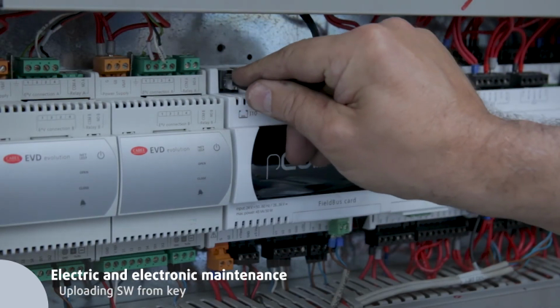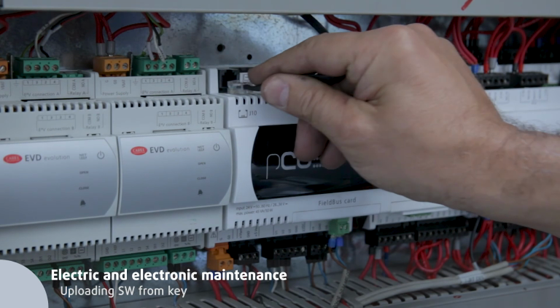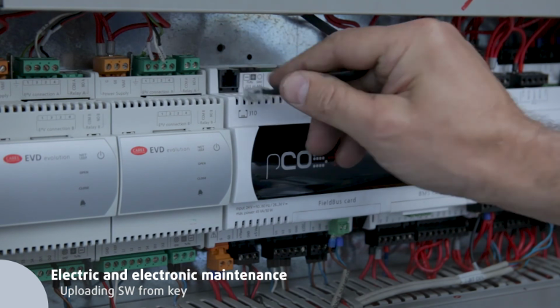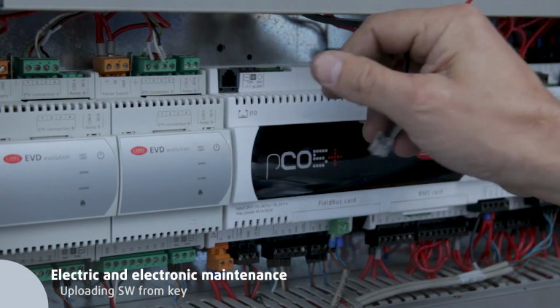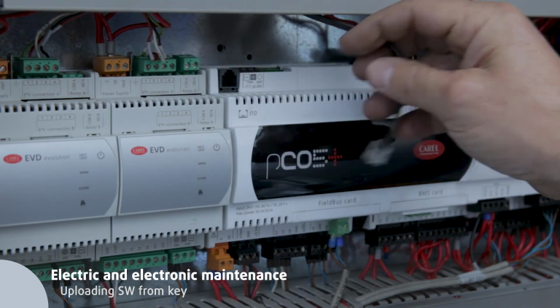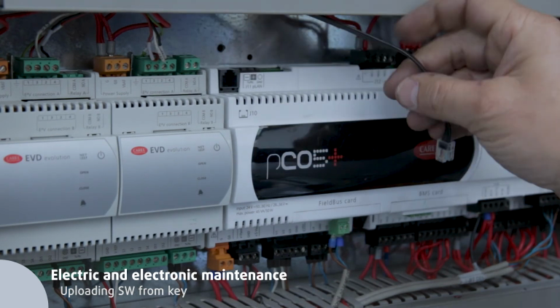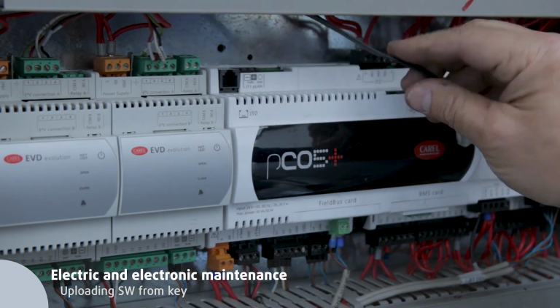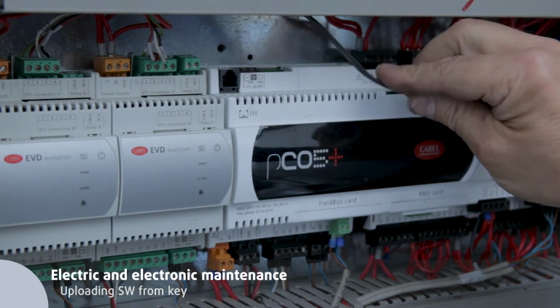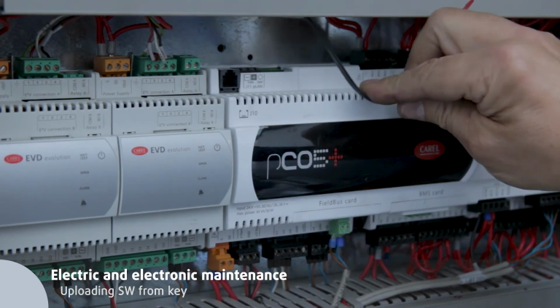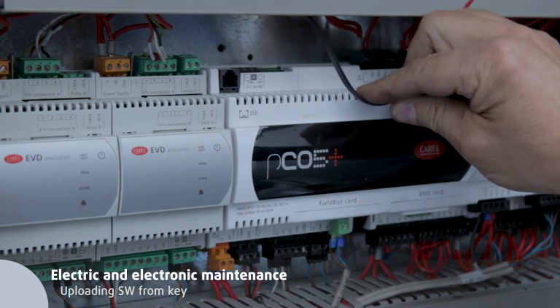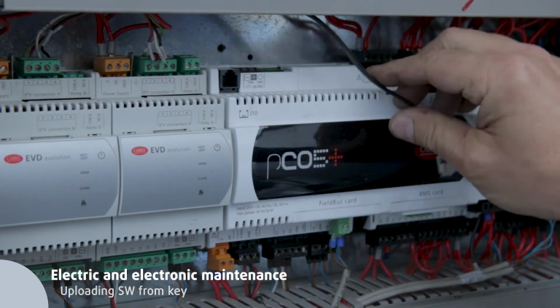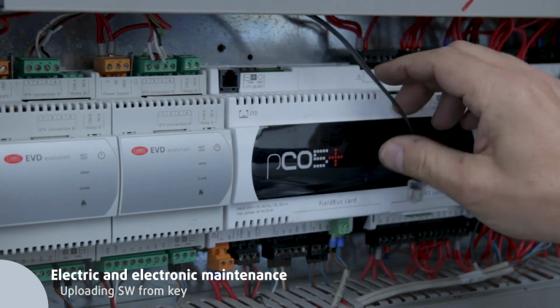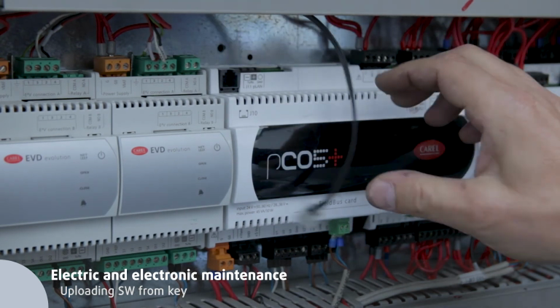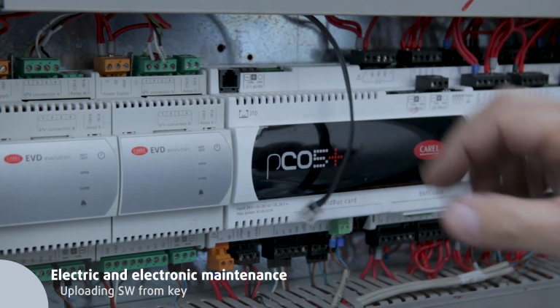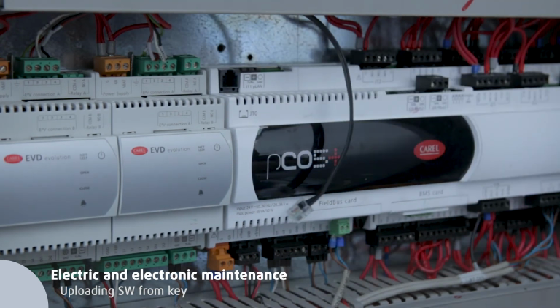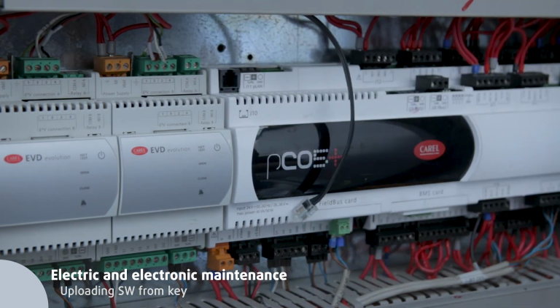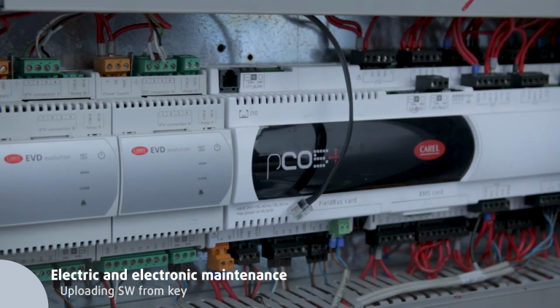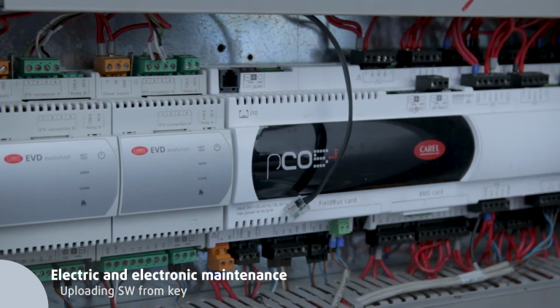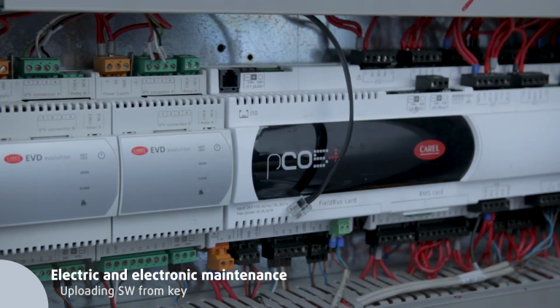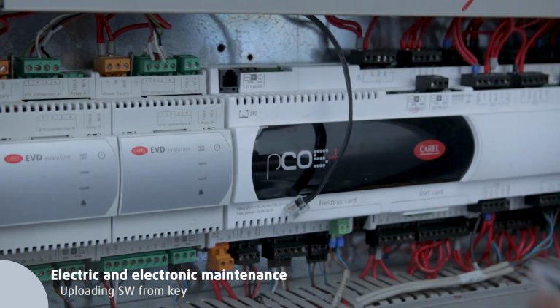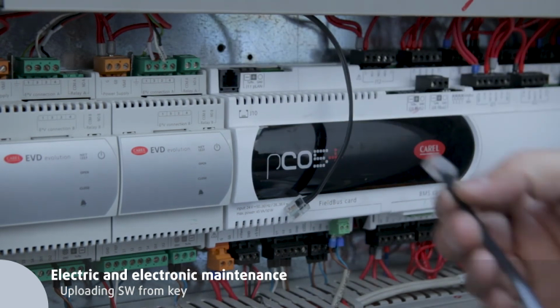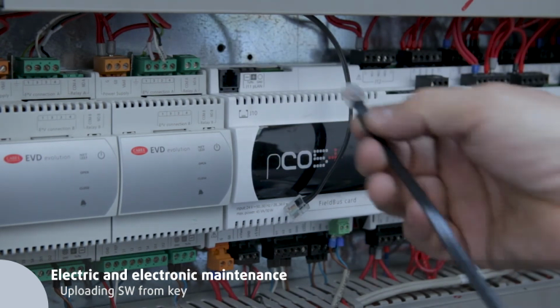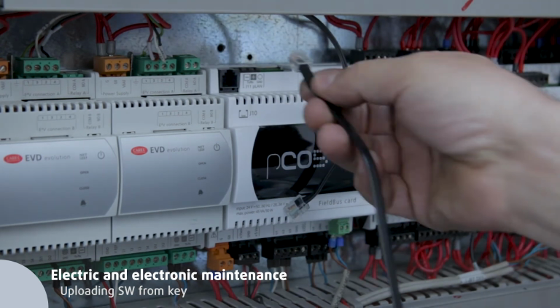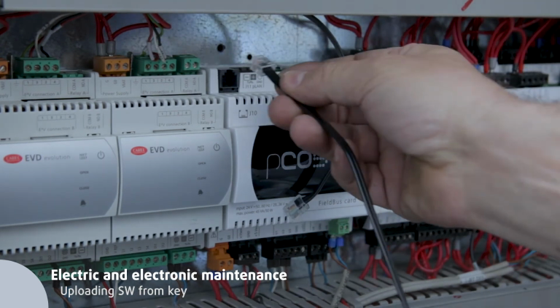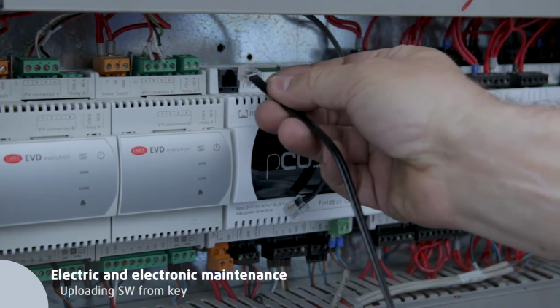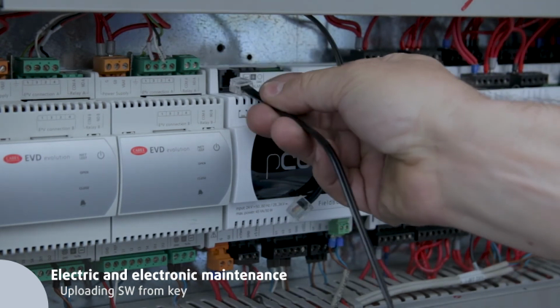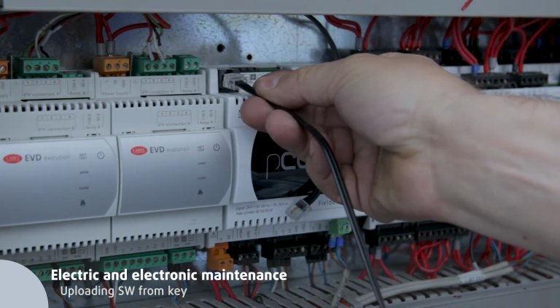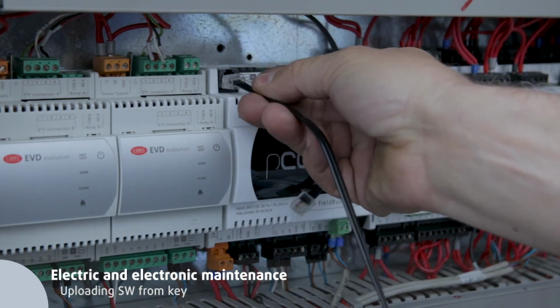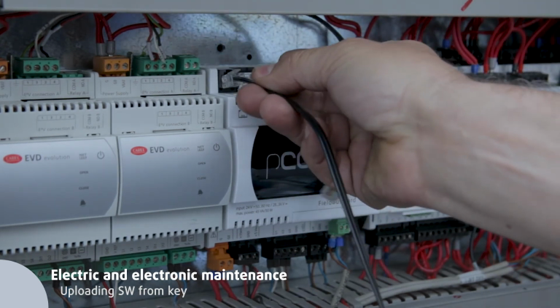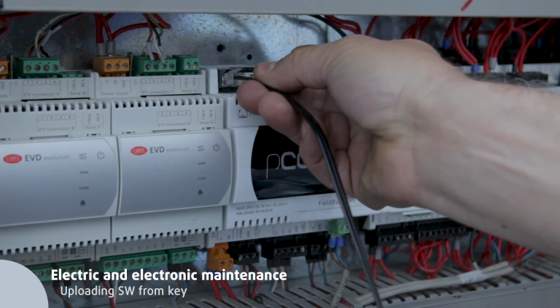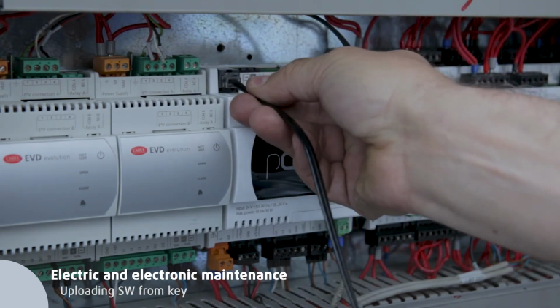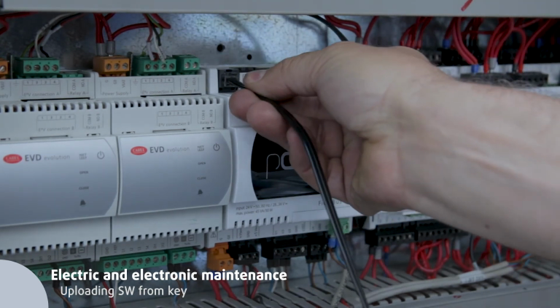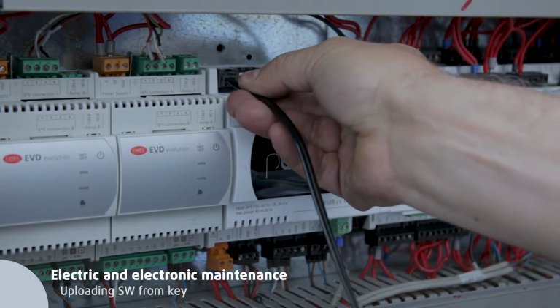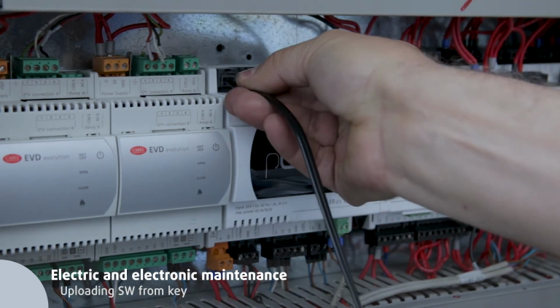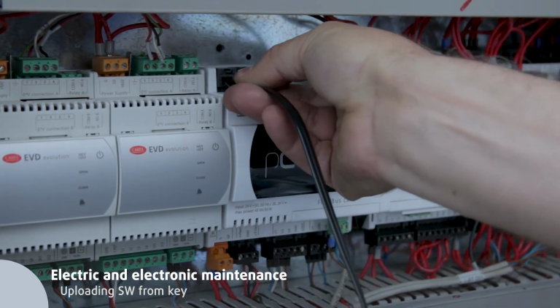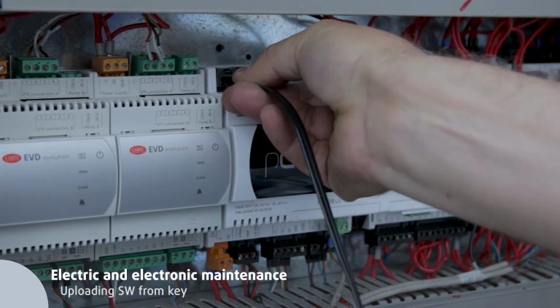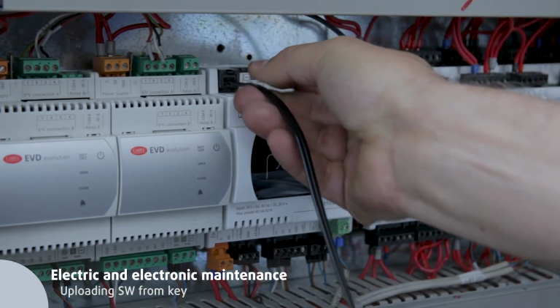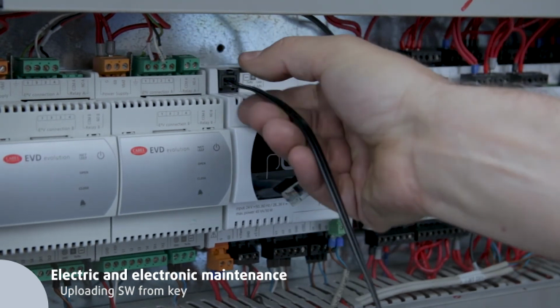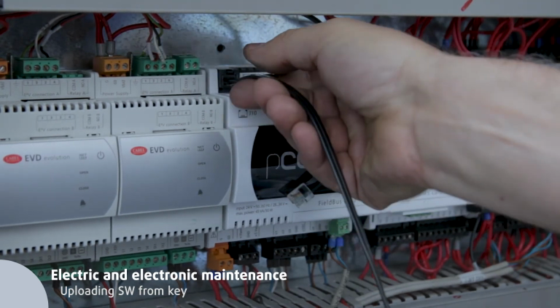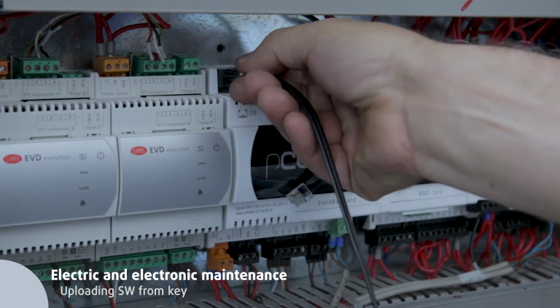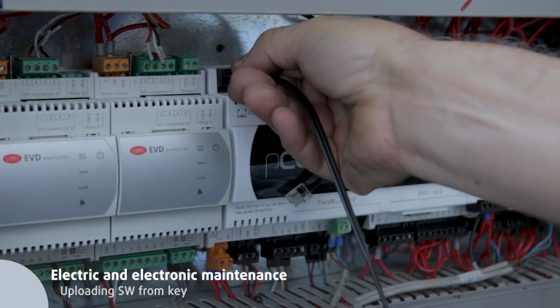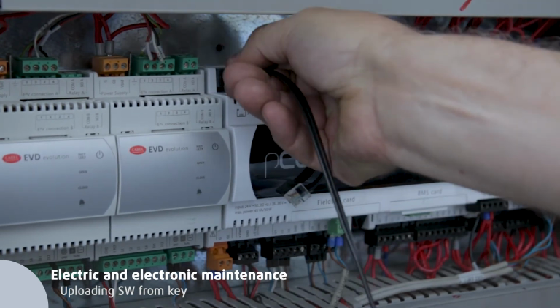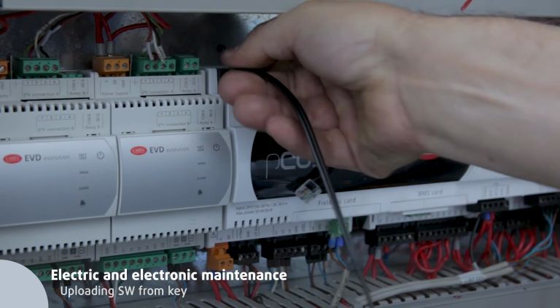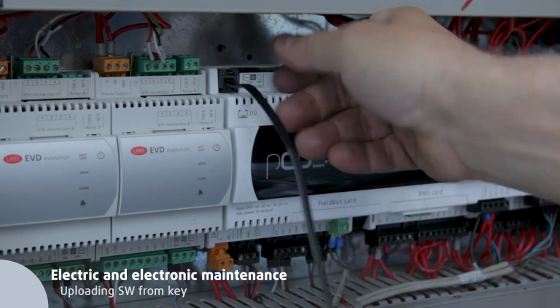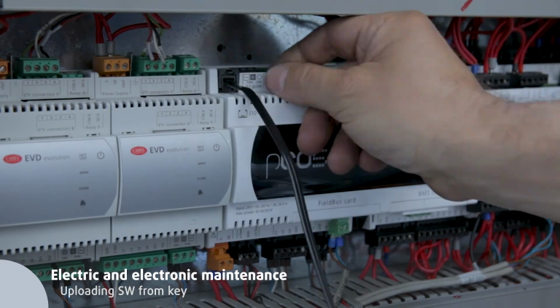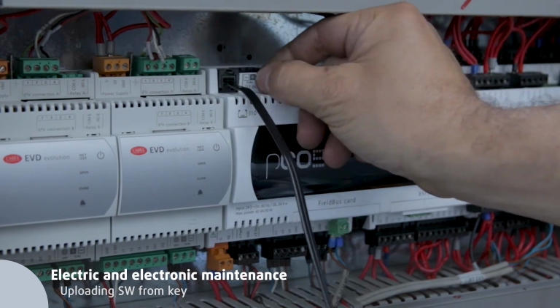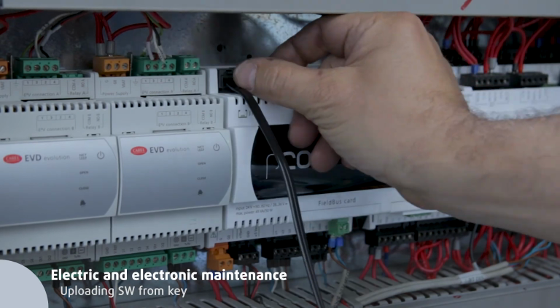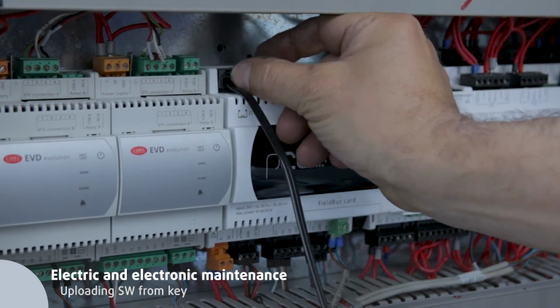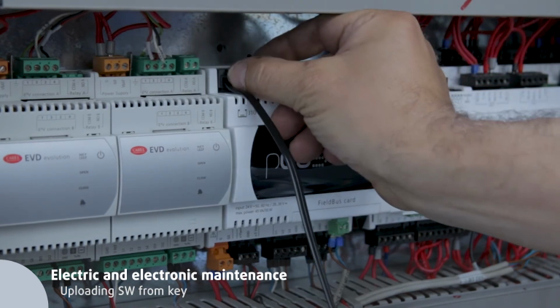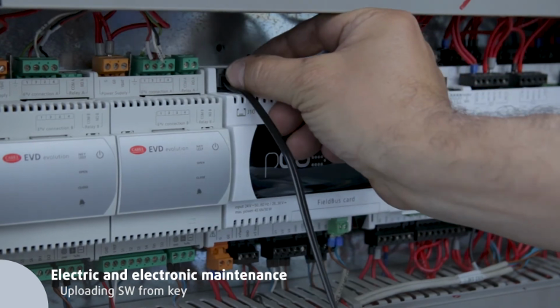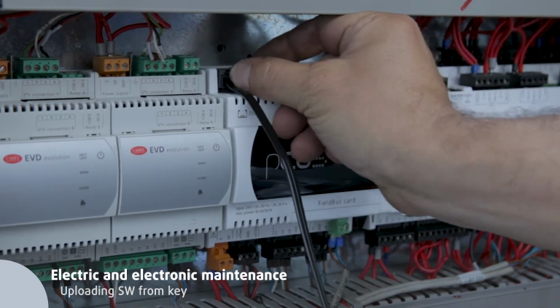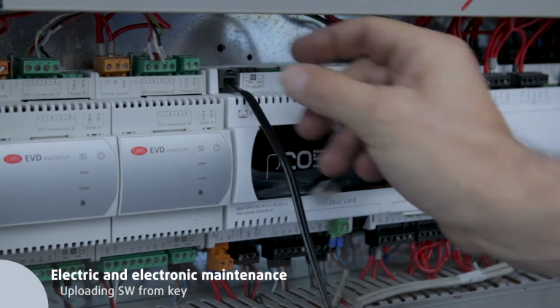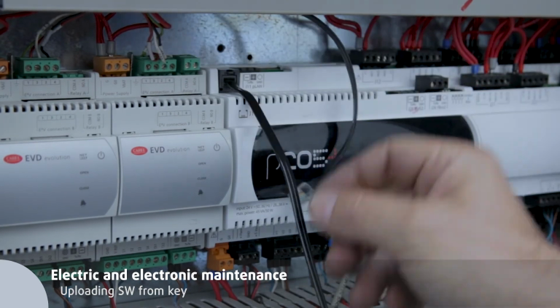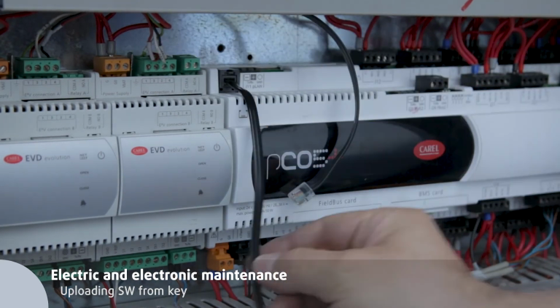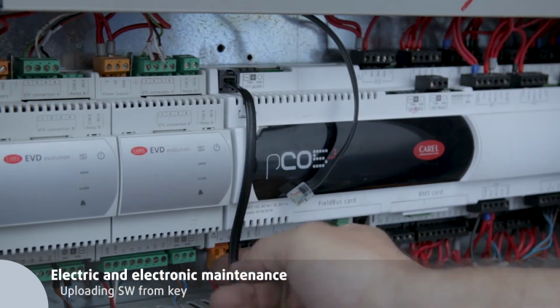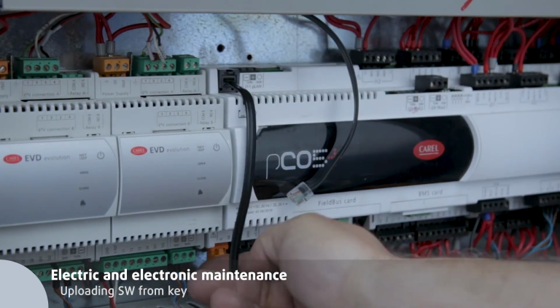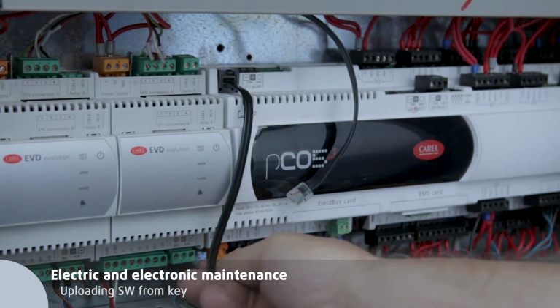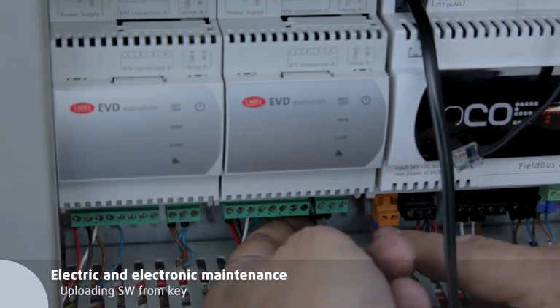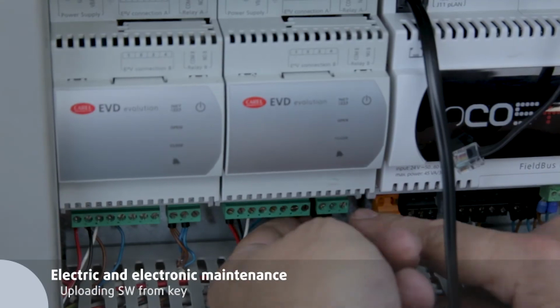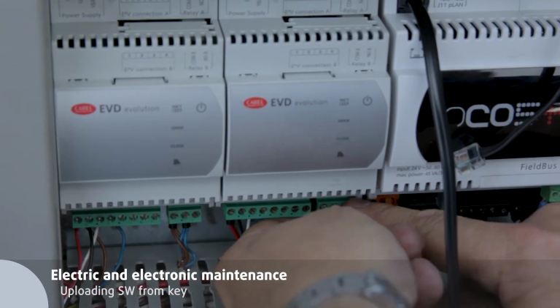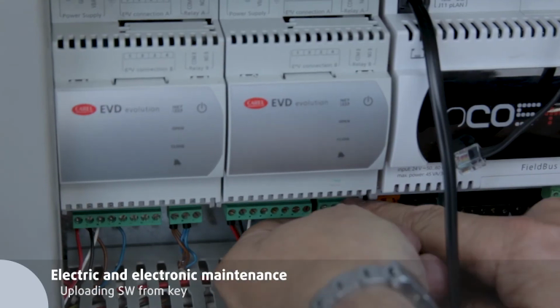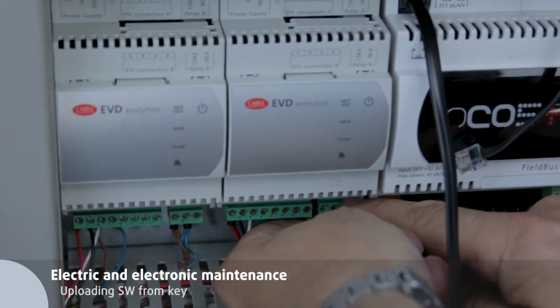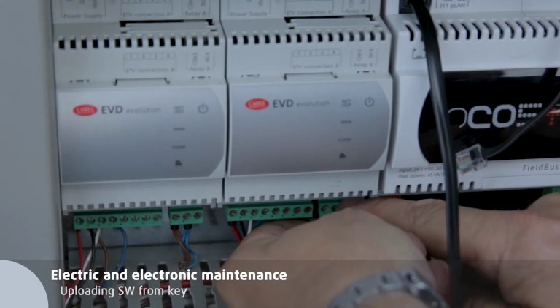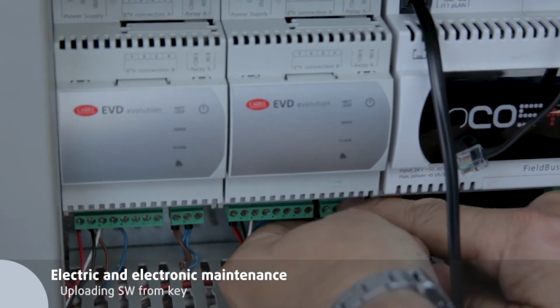Upload the program. Connect the smart key with the installed program to the printed circuit board and follow the specific instructions.